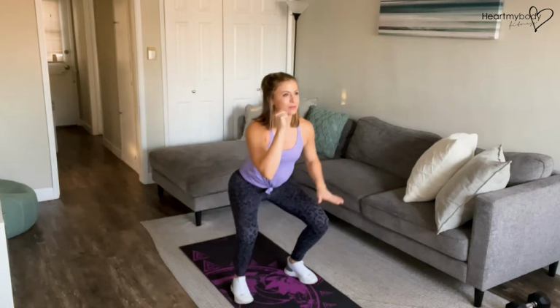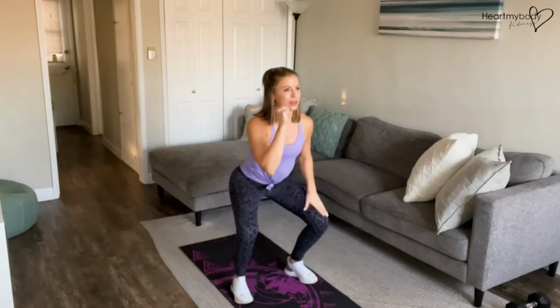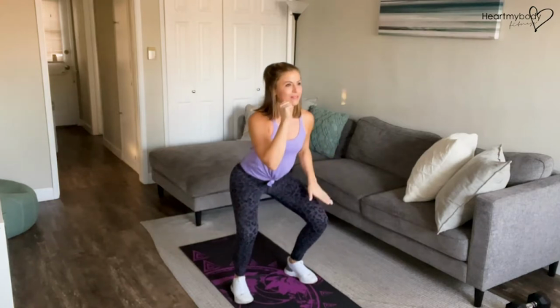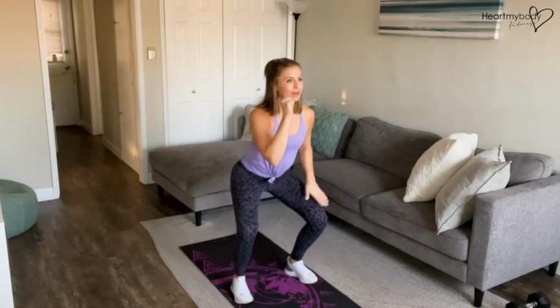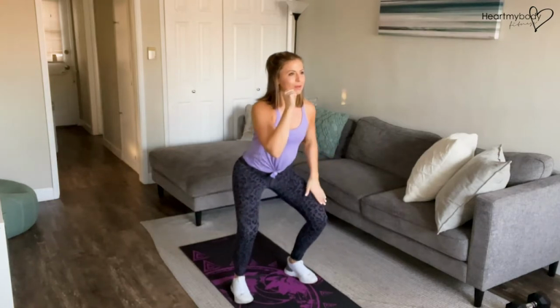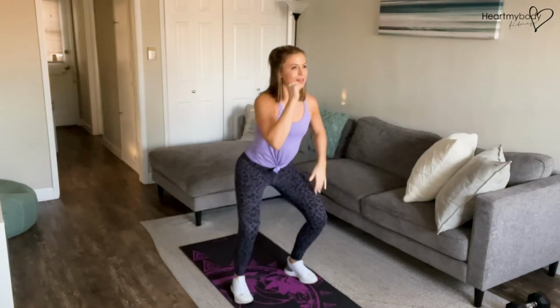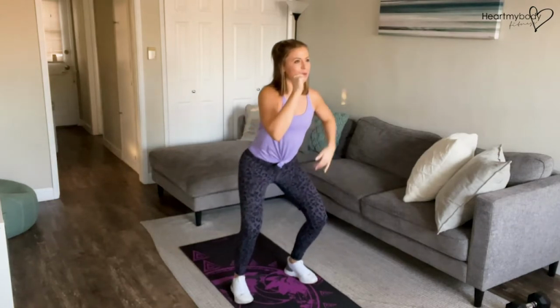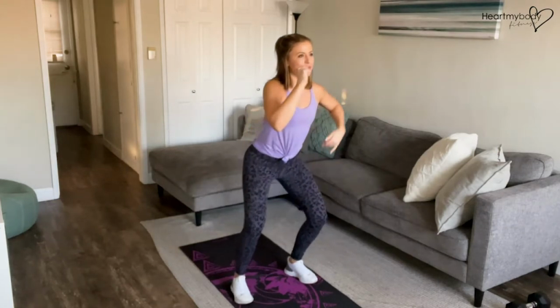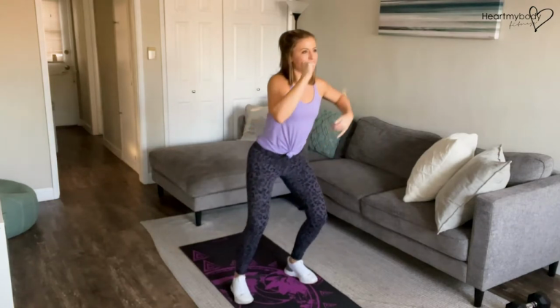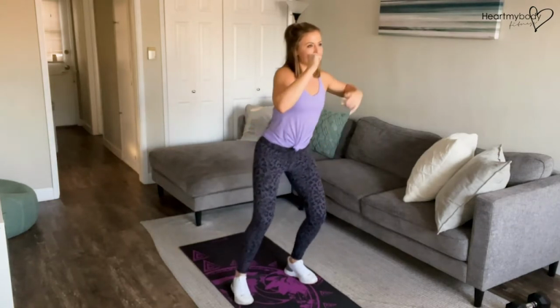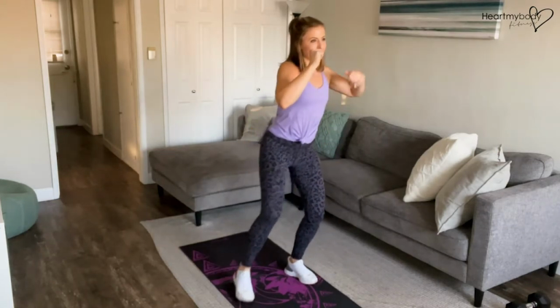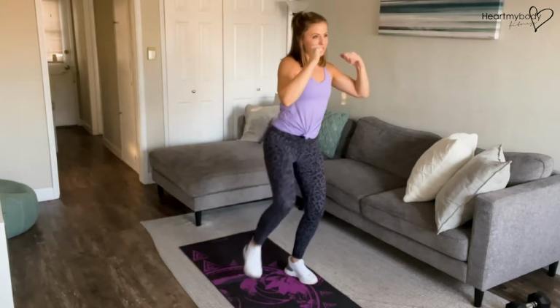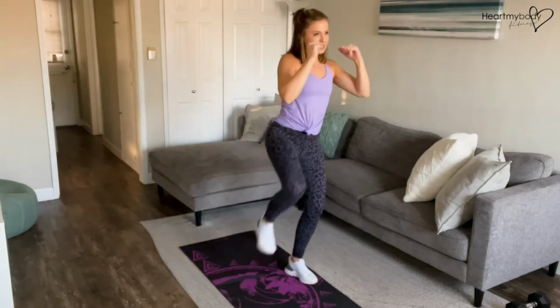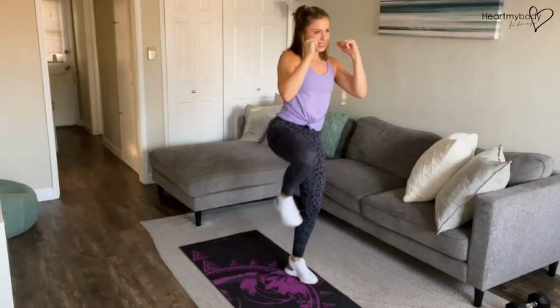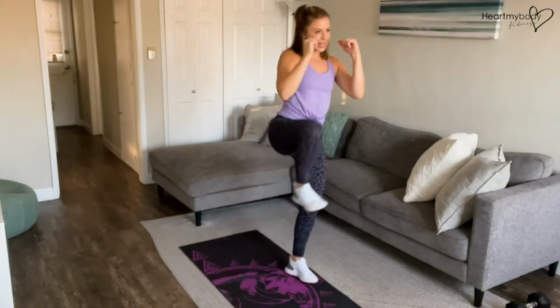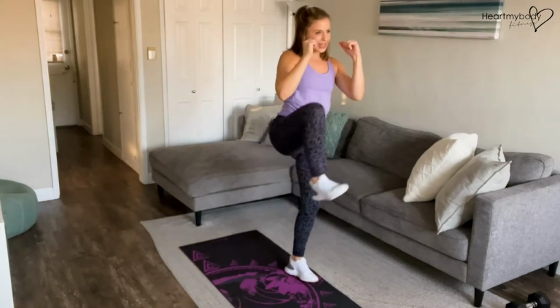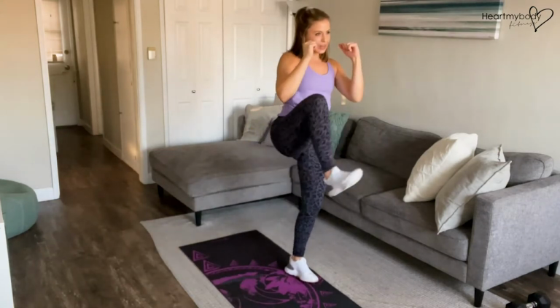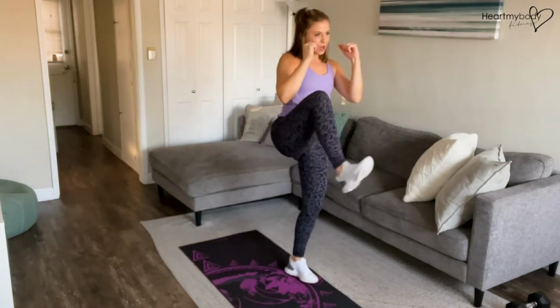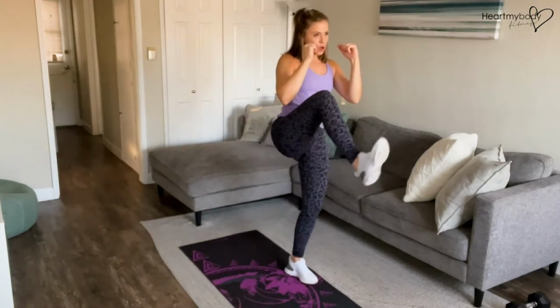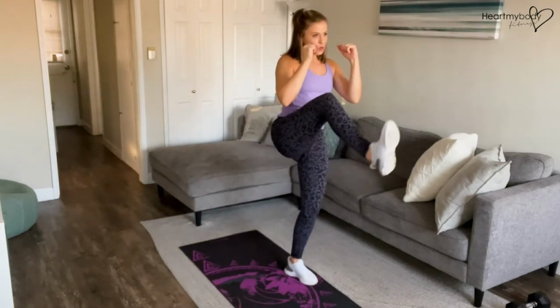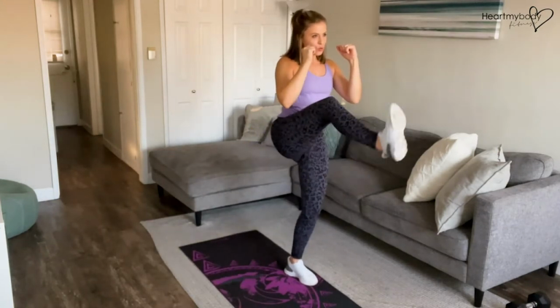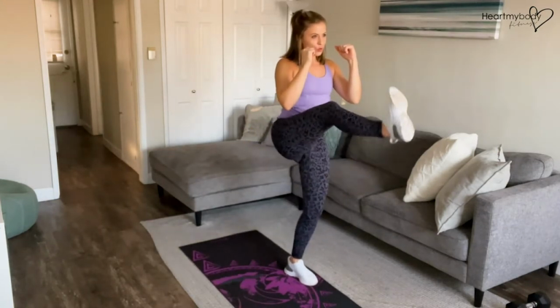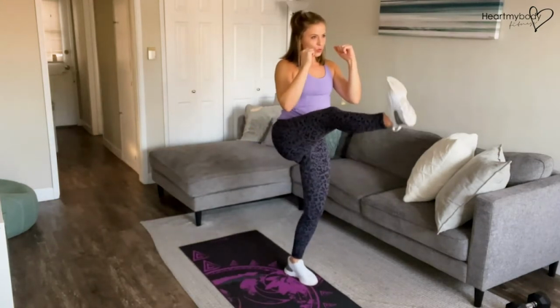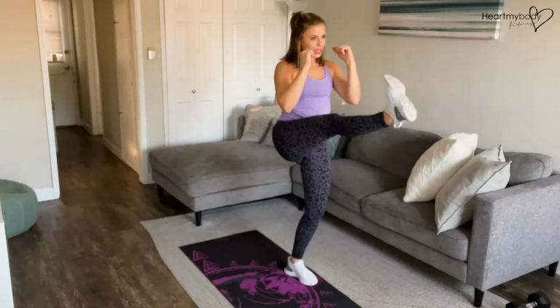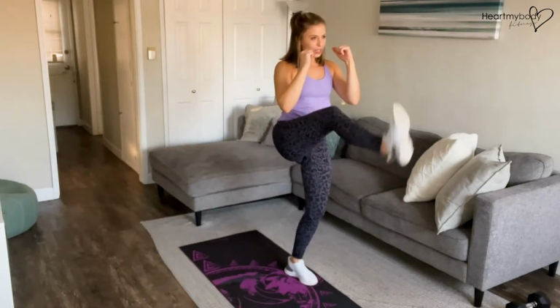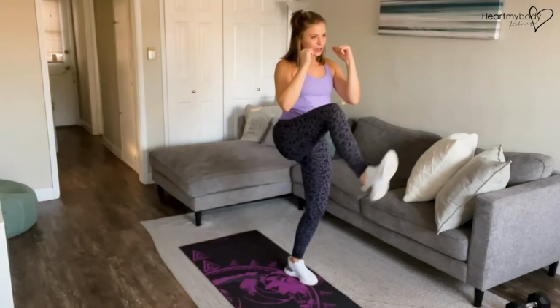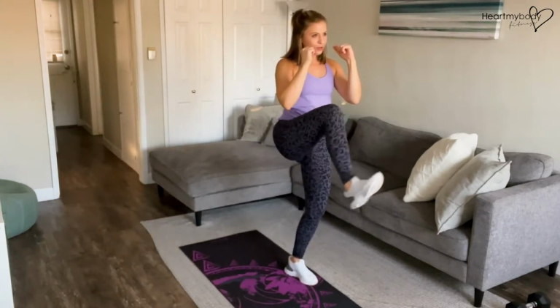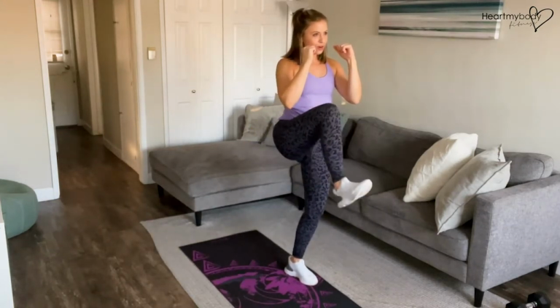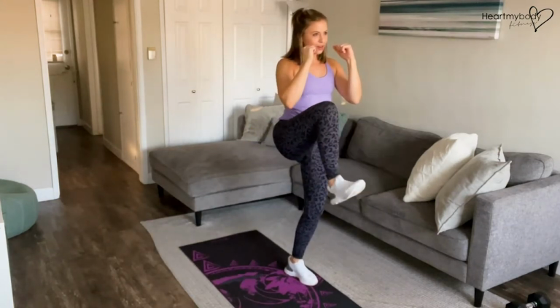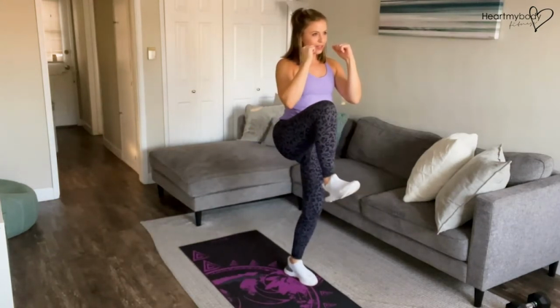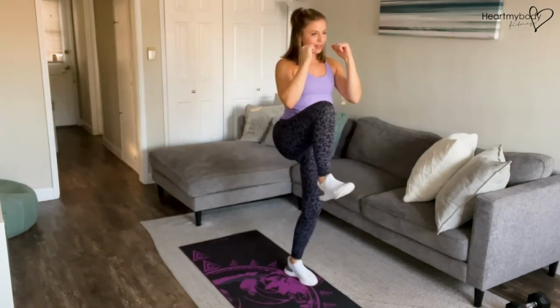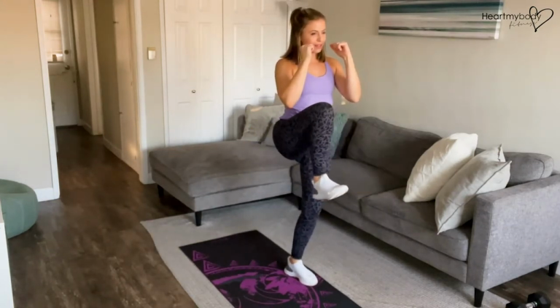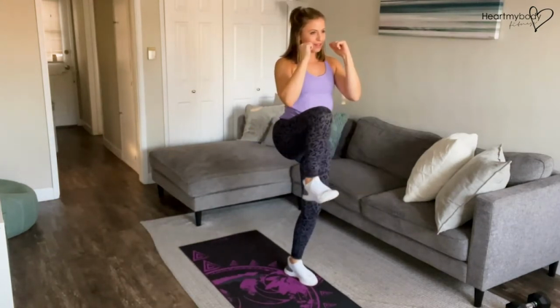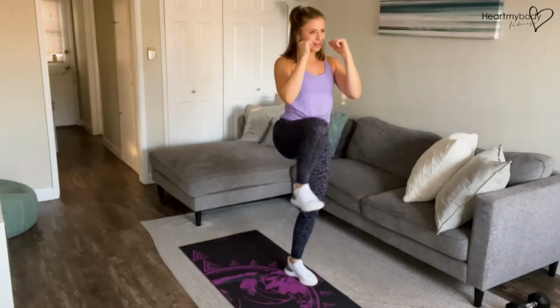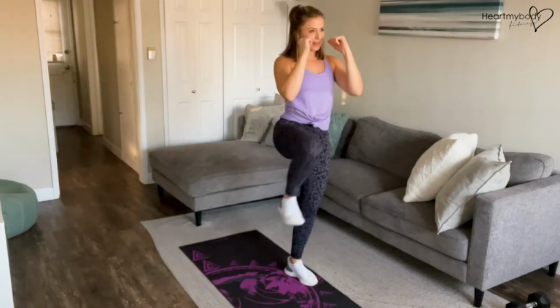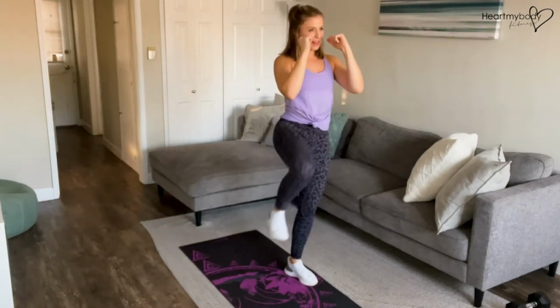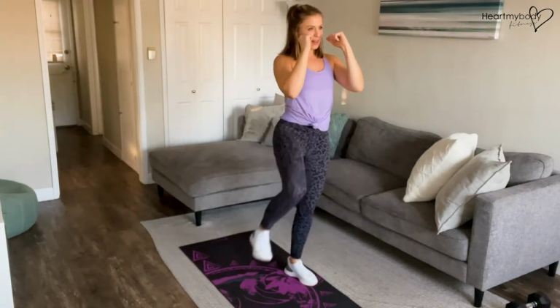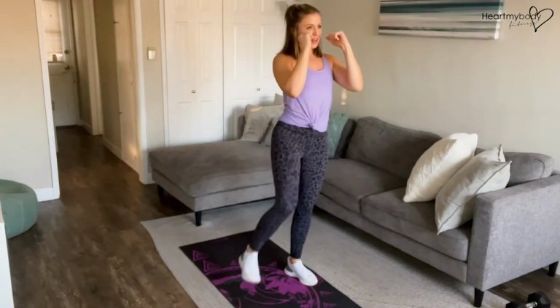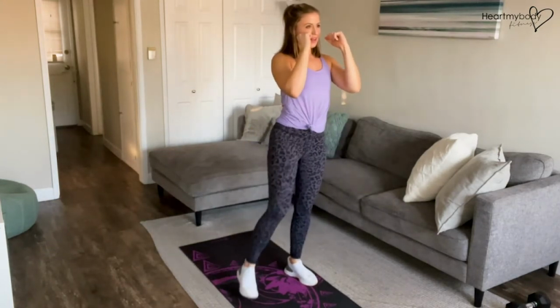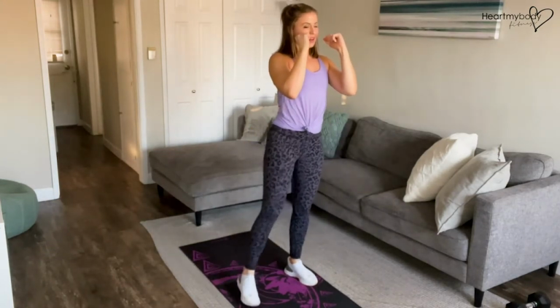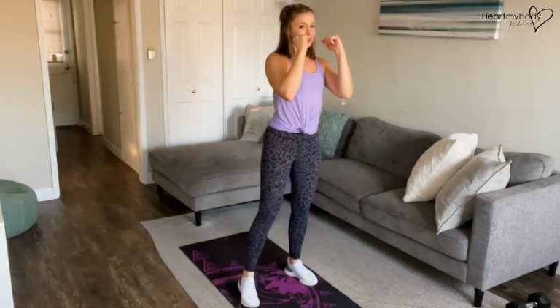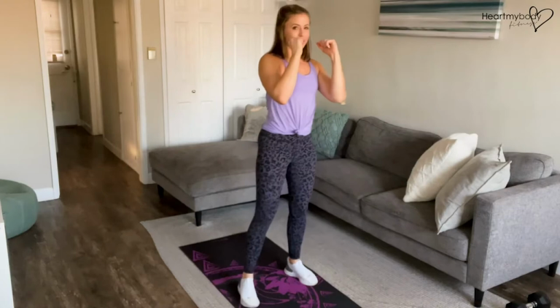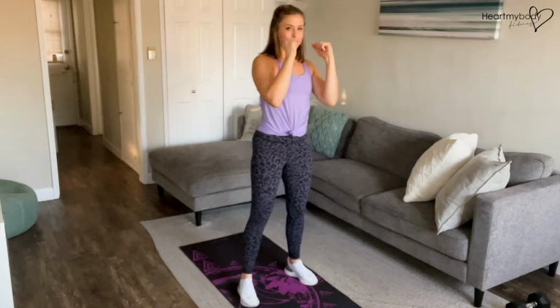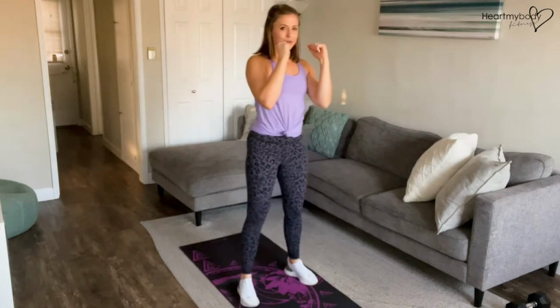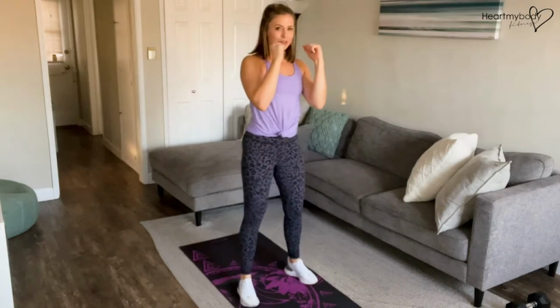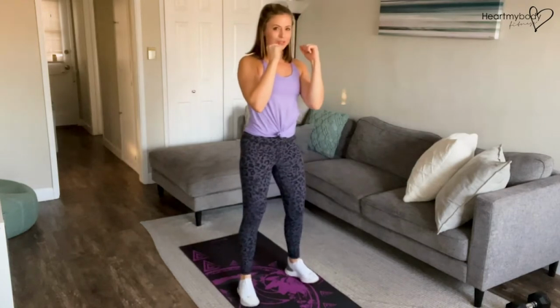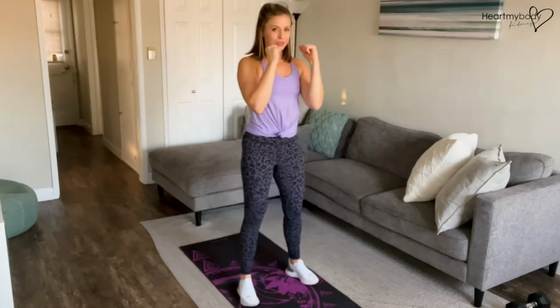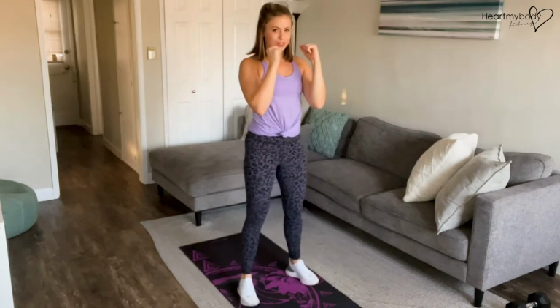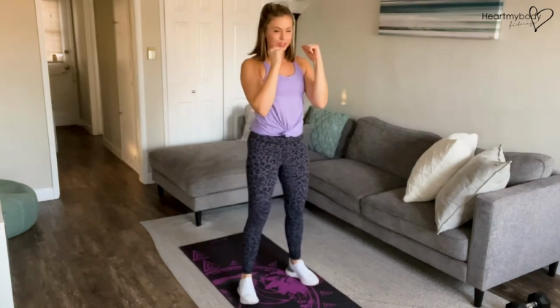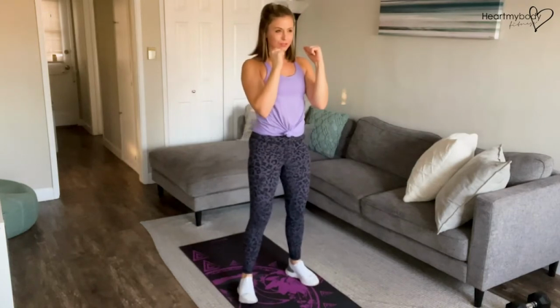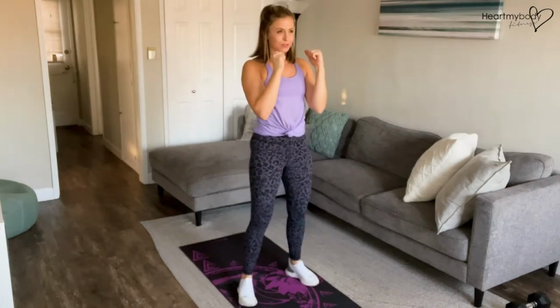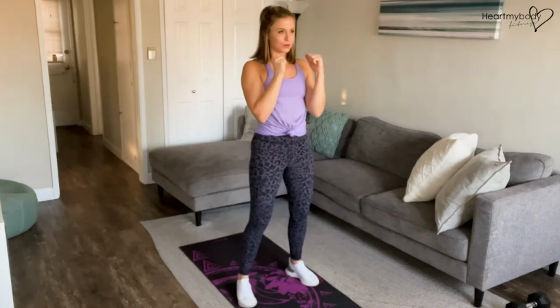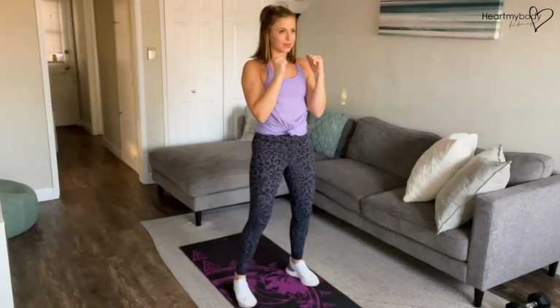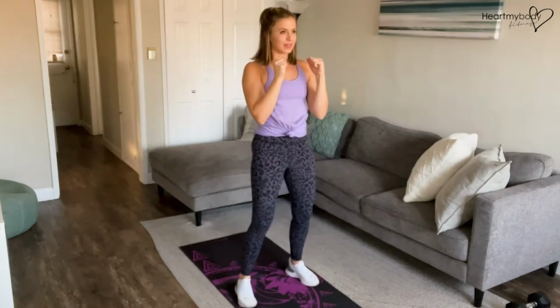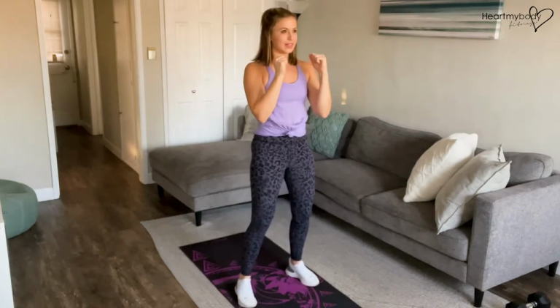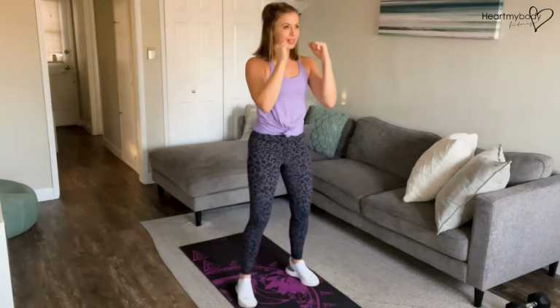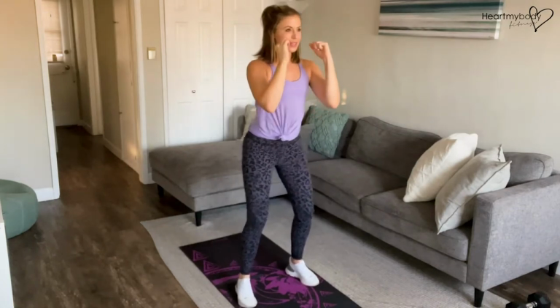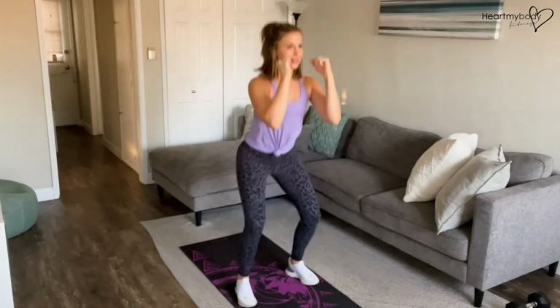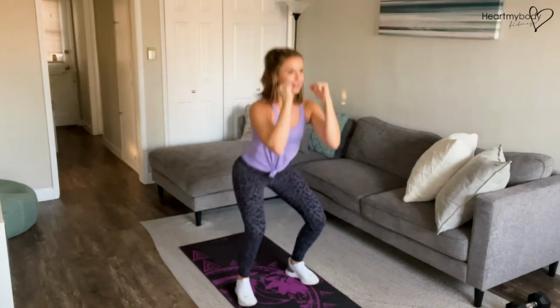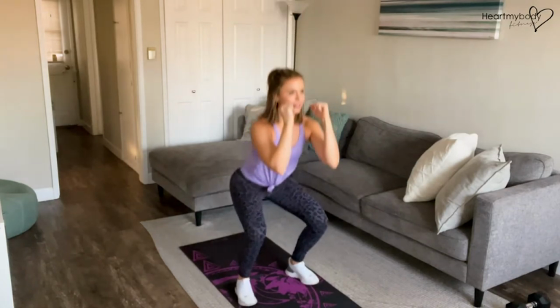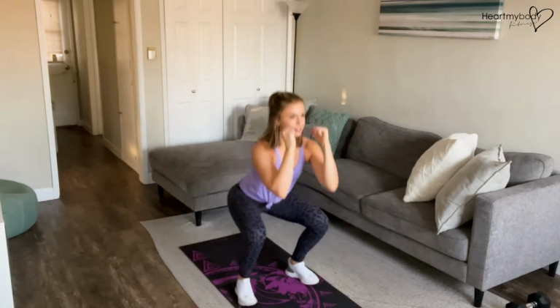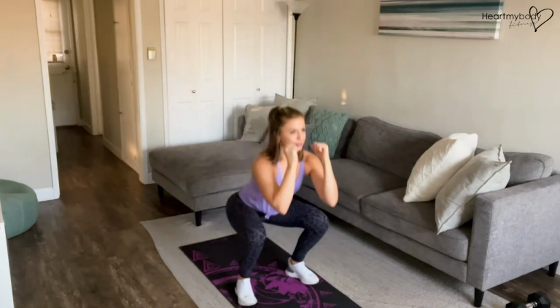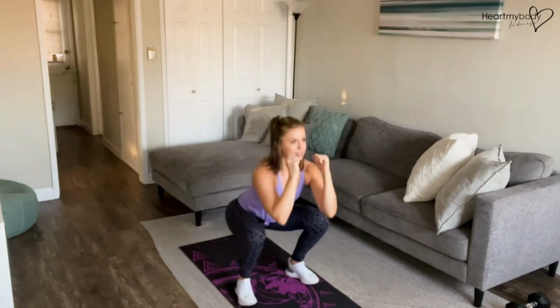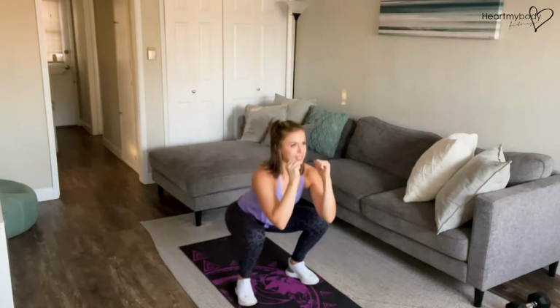Drive your body weight over to one side, kick through your heel, and lower your foot to the floor. Inhale, lower down.